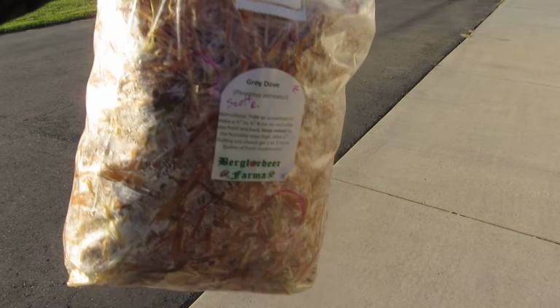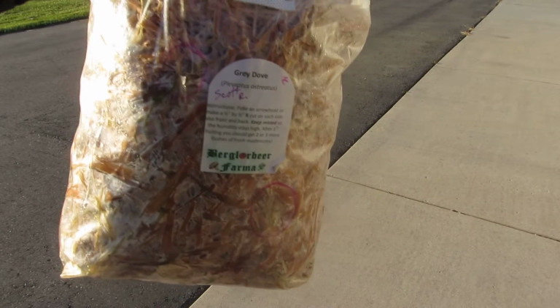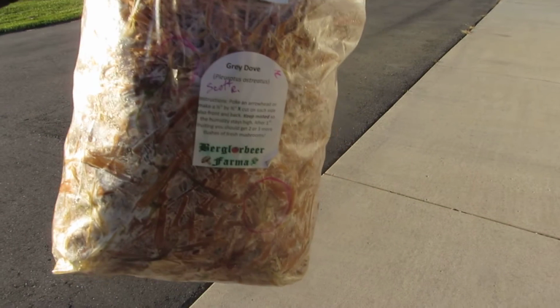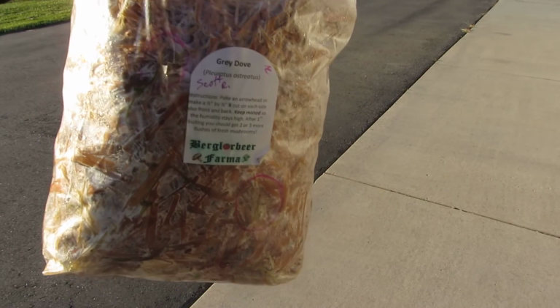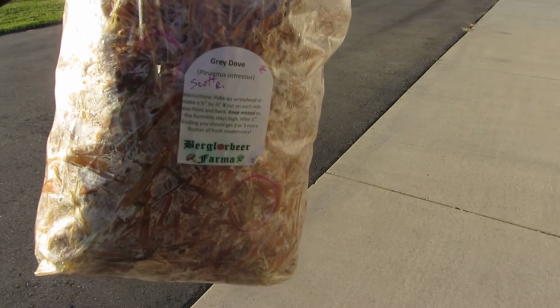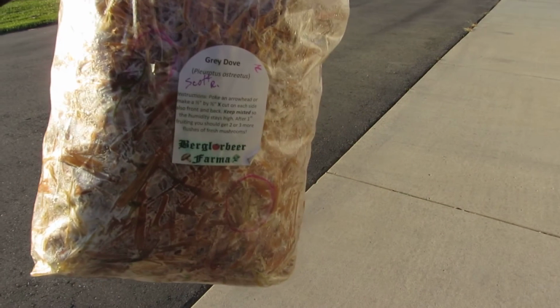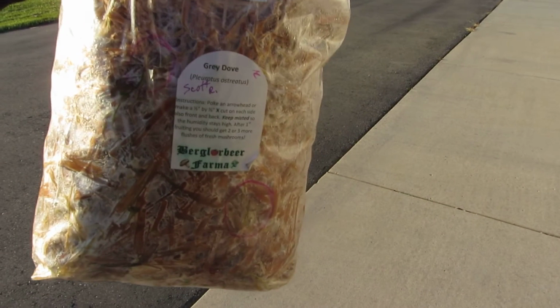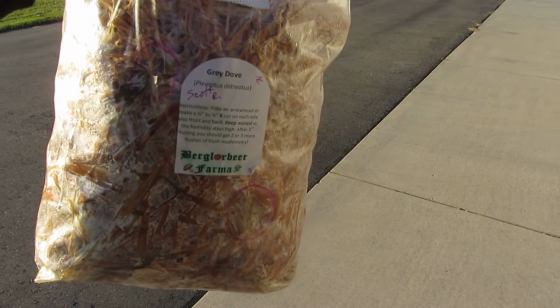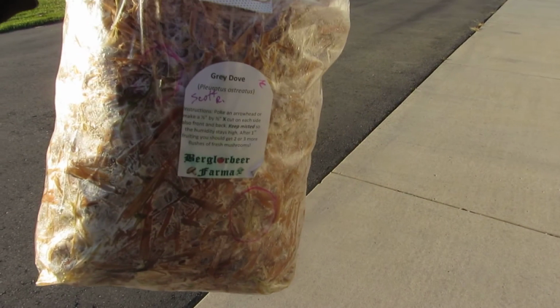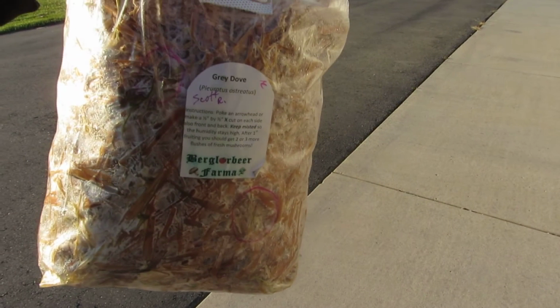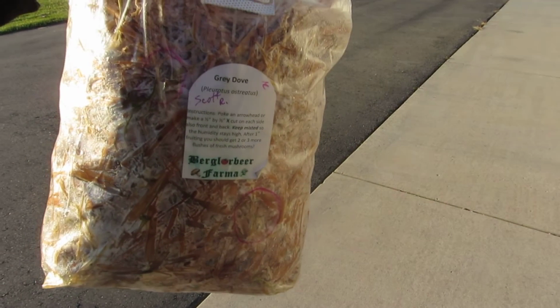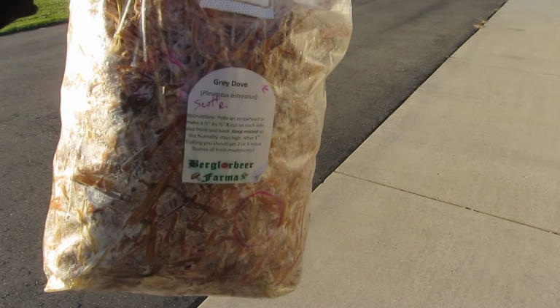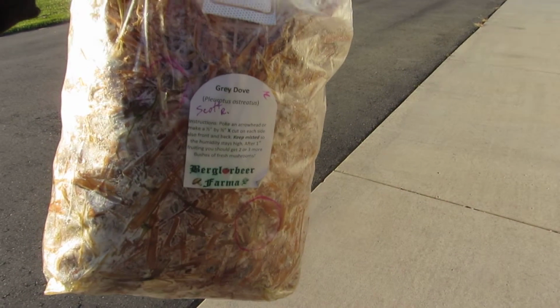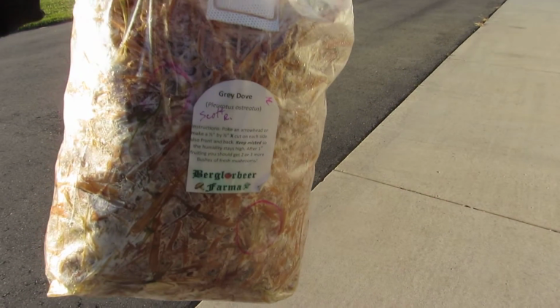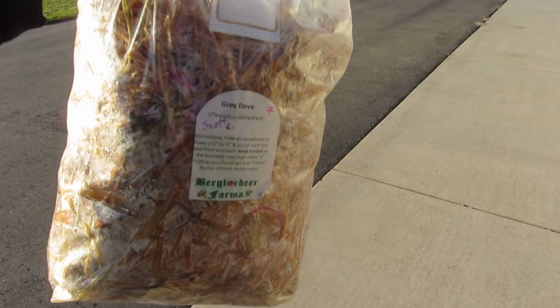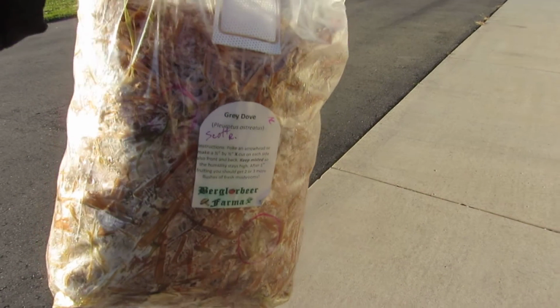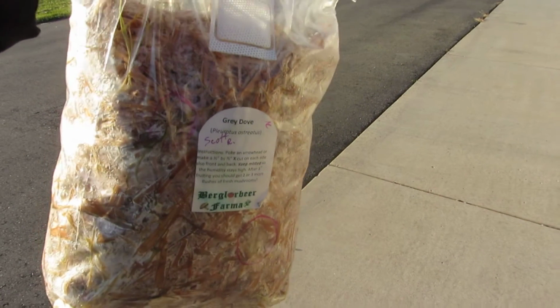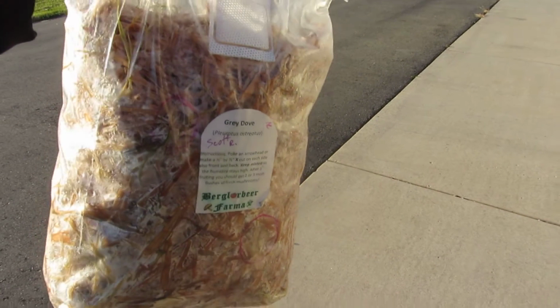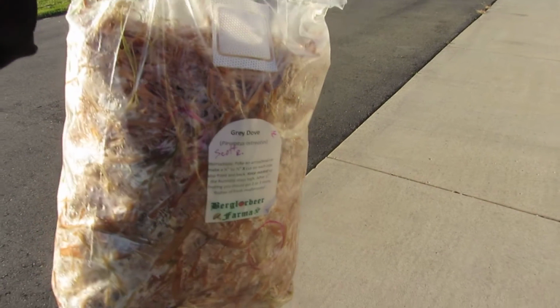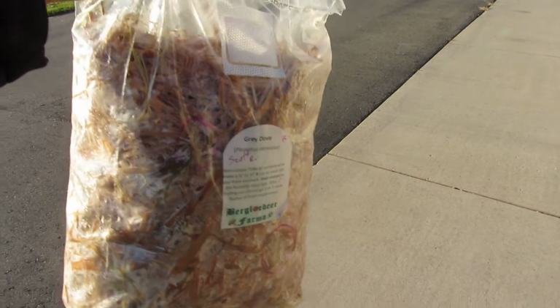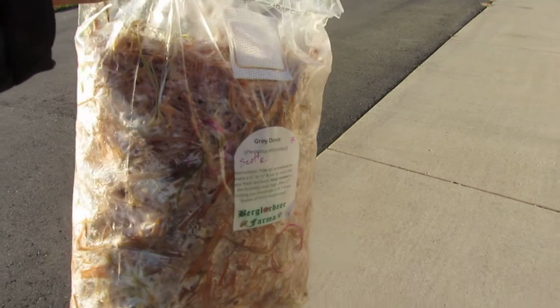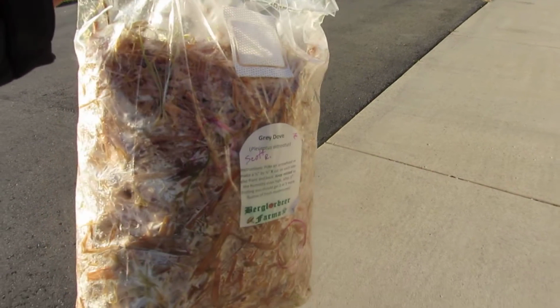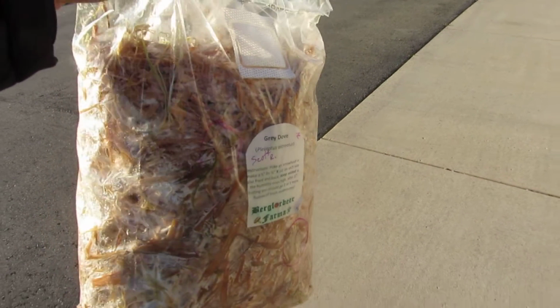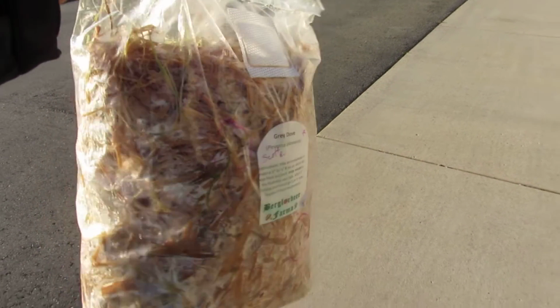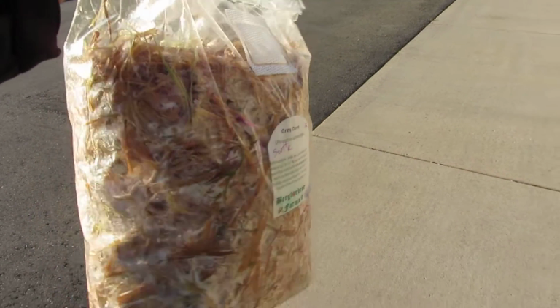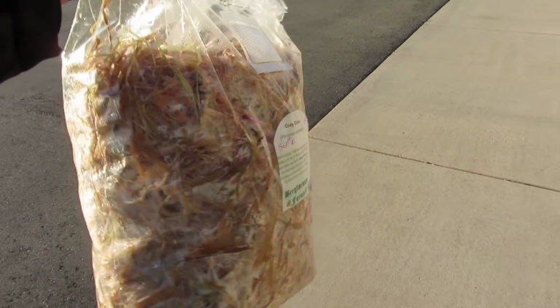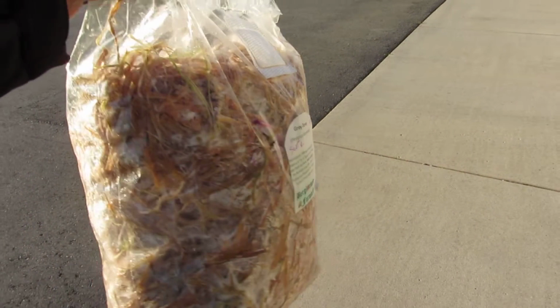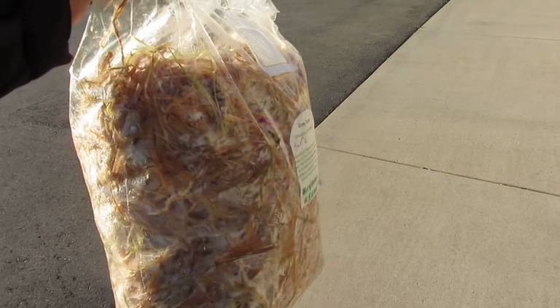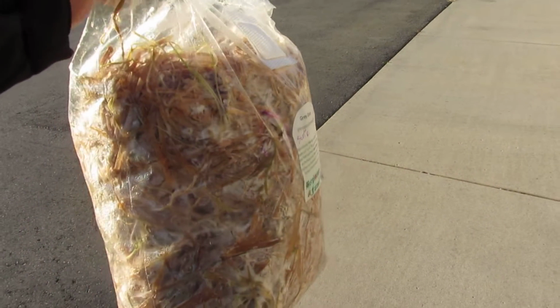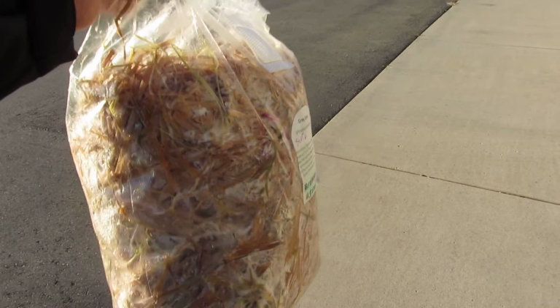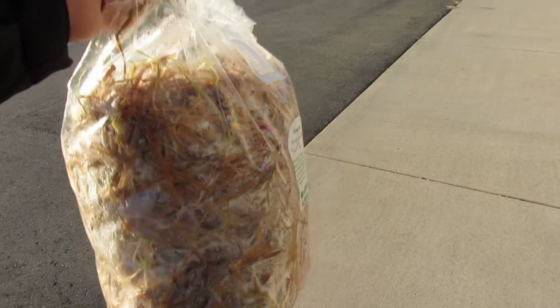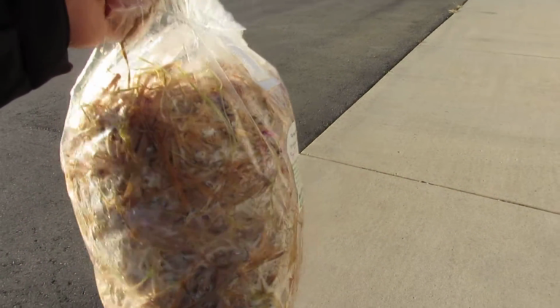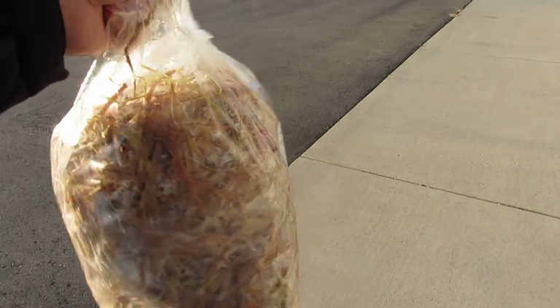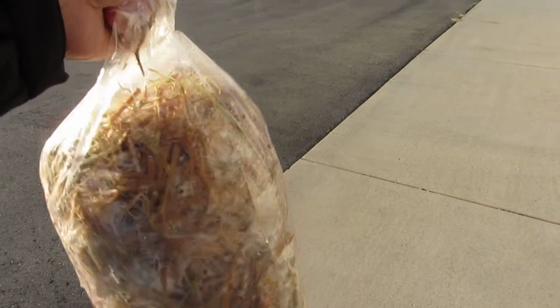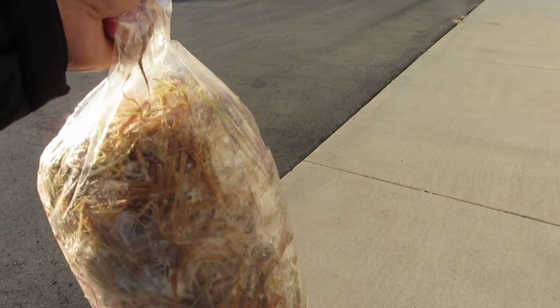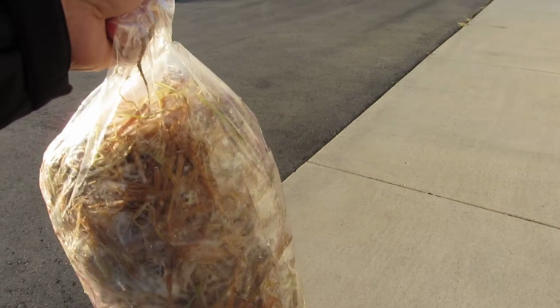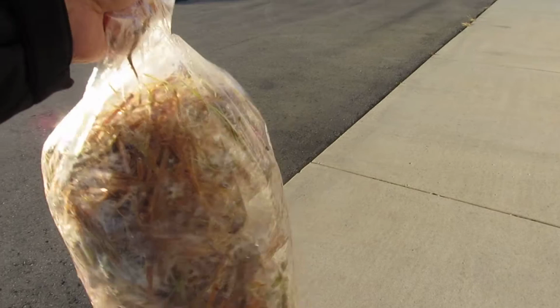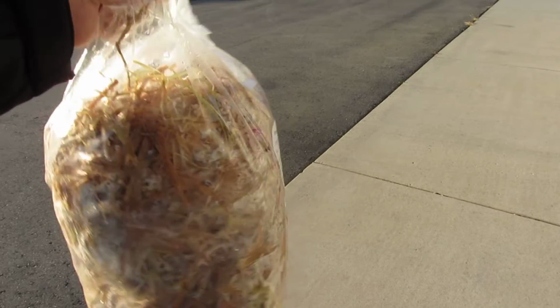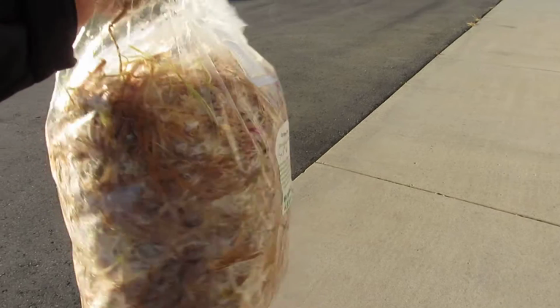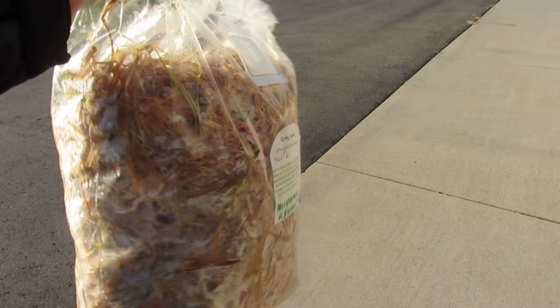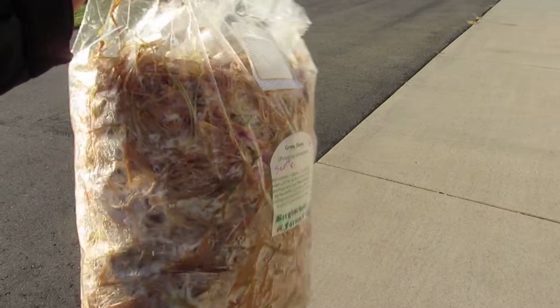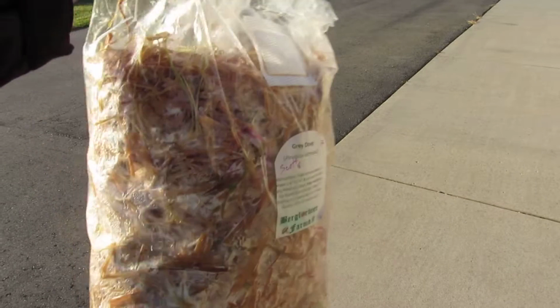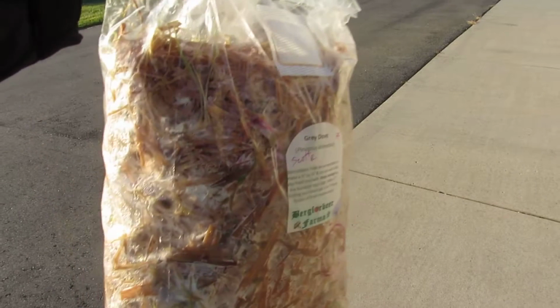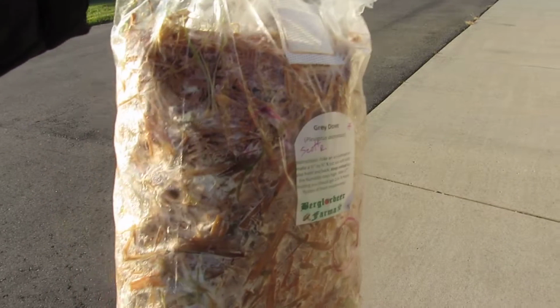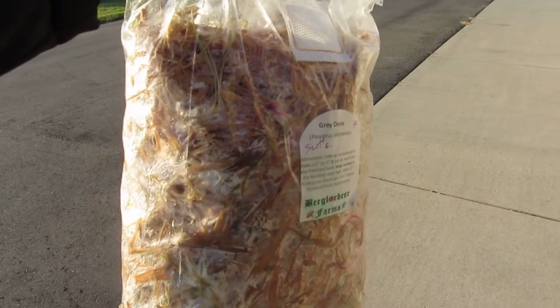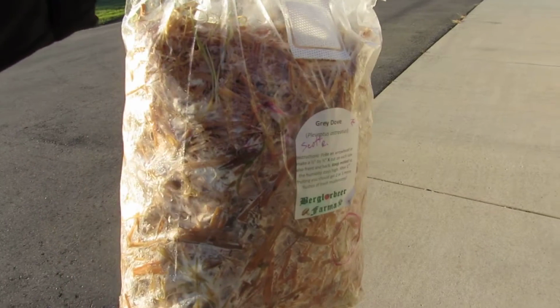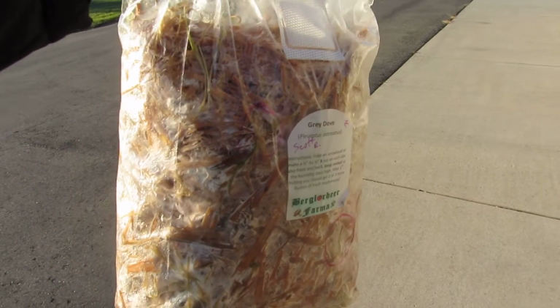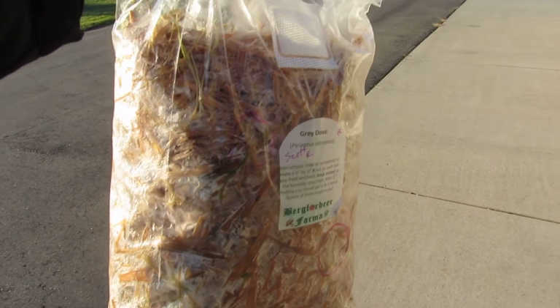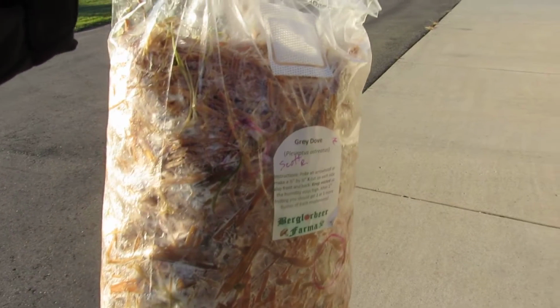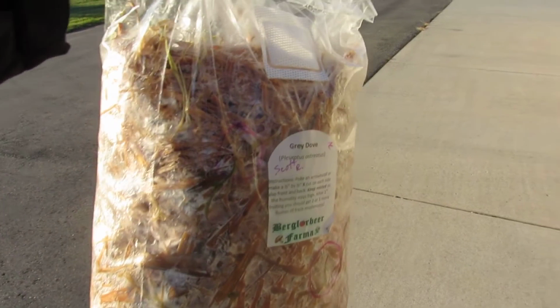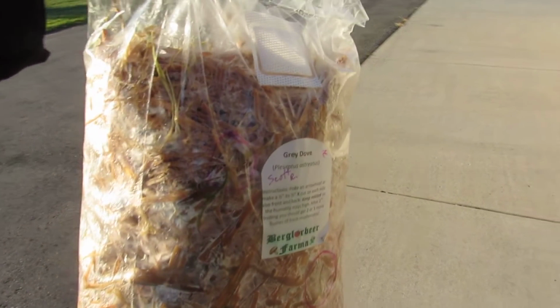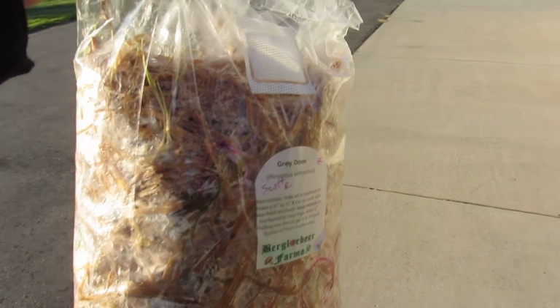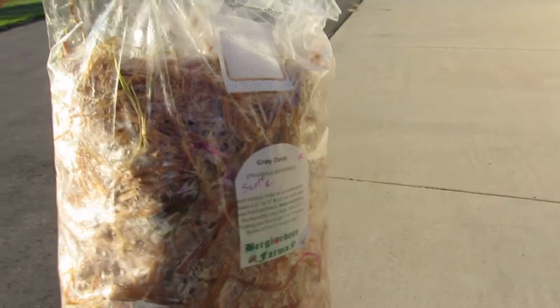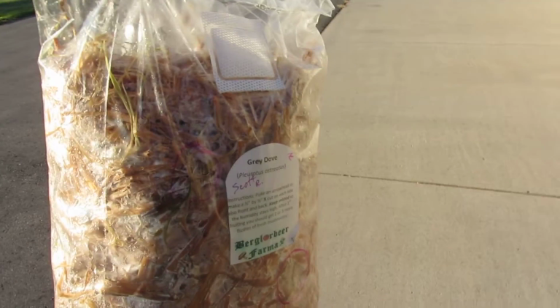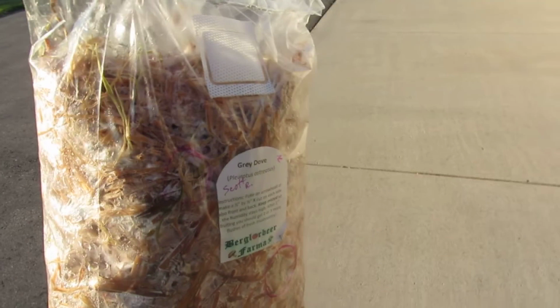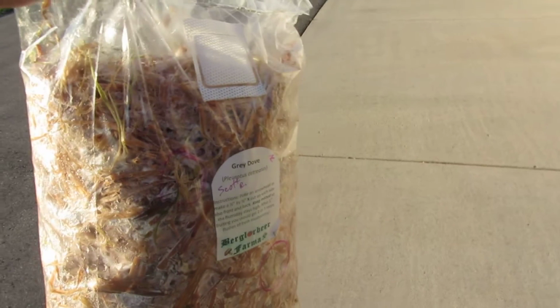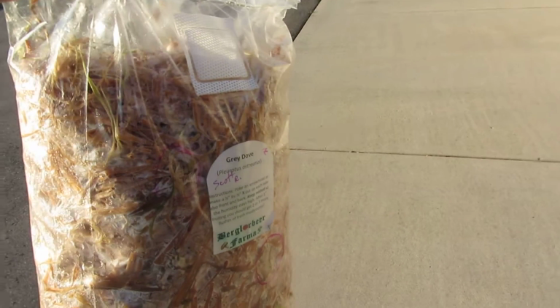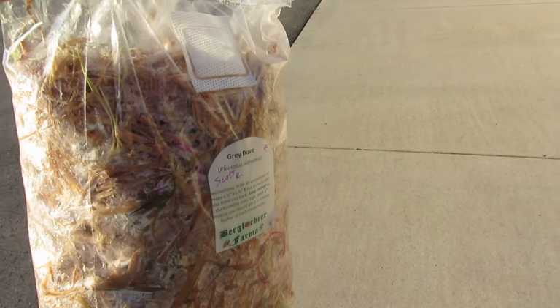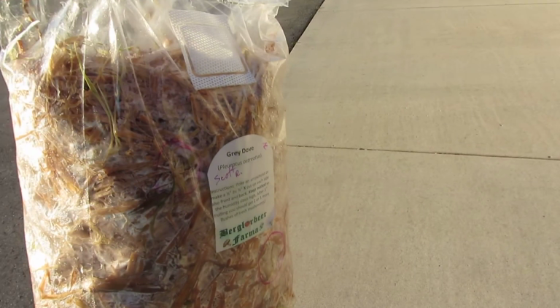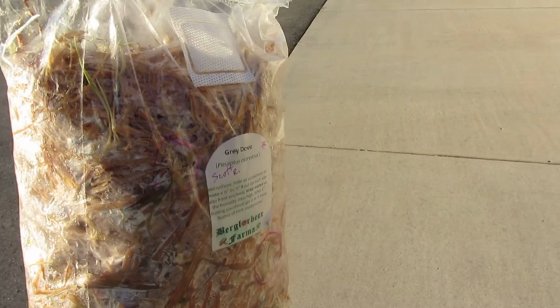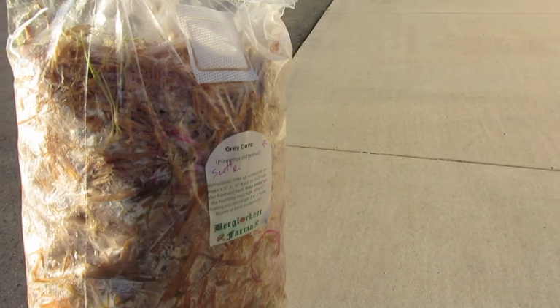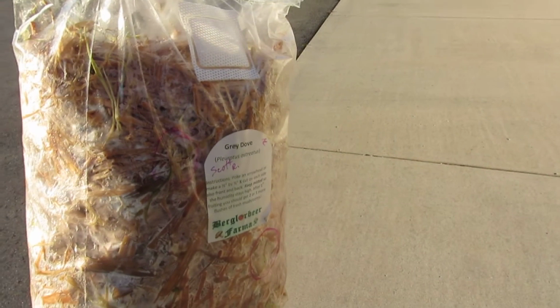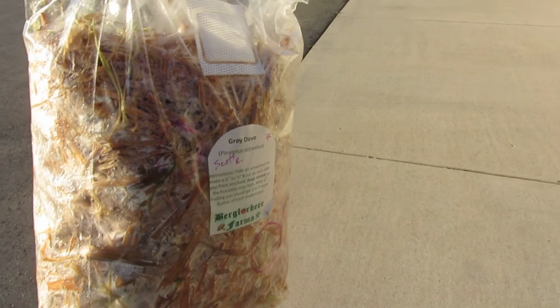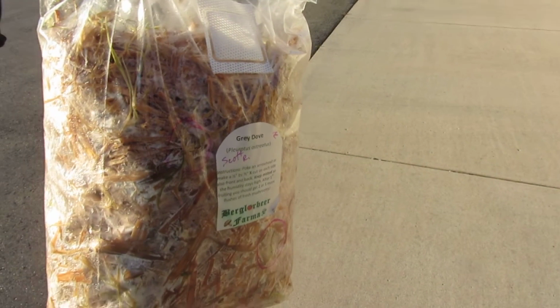It's day one since I popped open the bag. I'll continue to update. That's all for now.